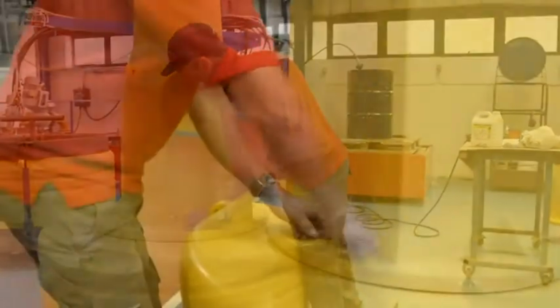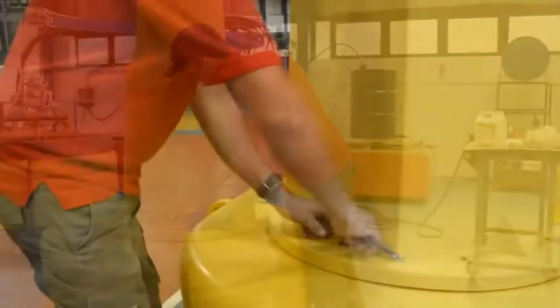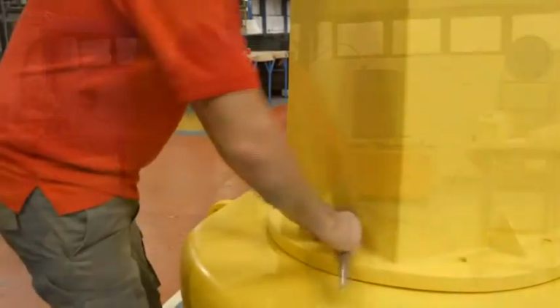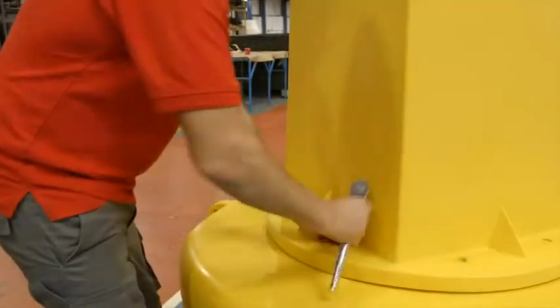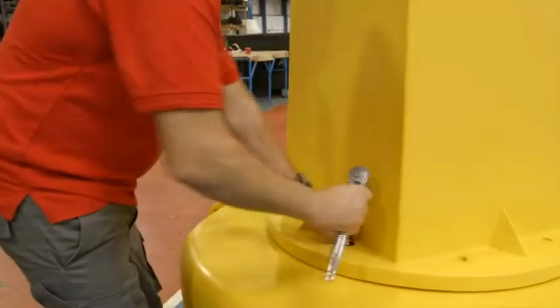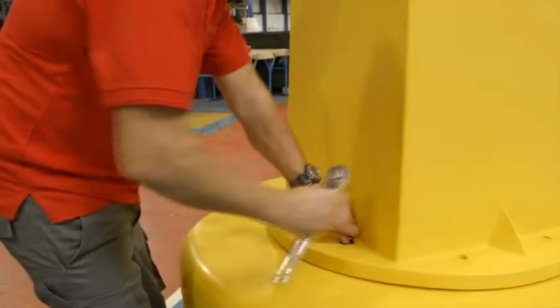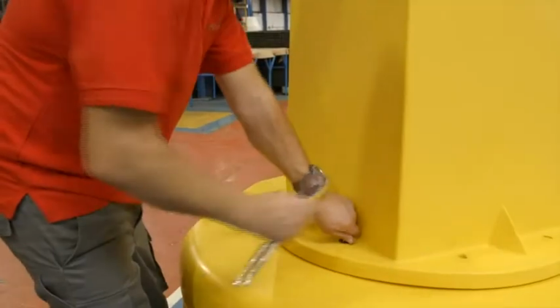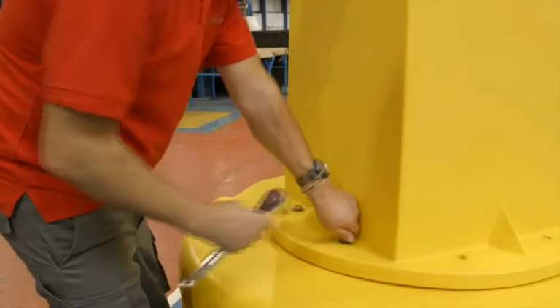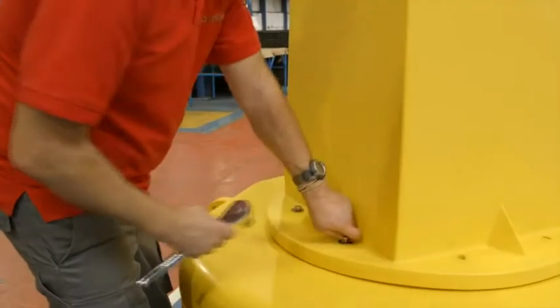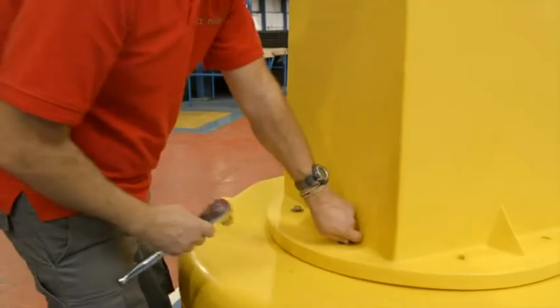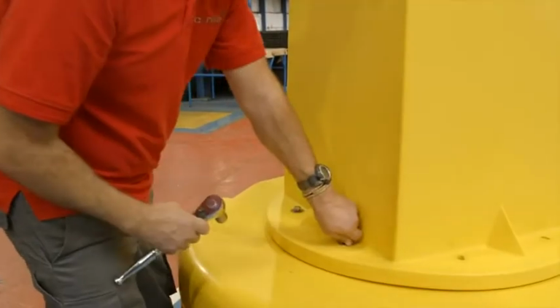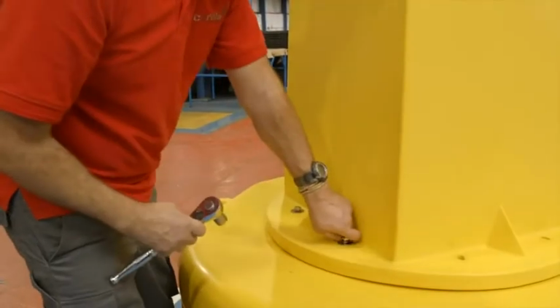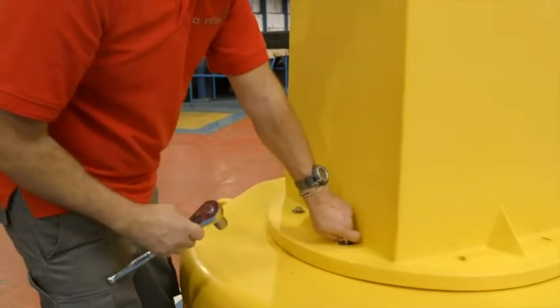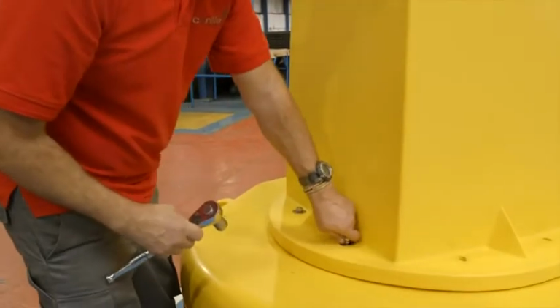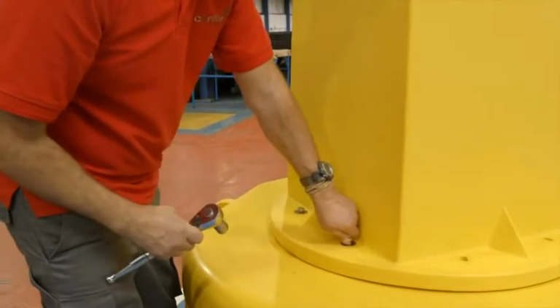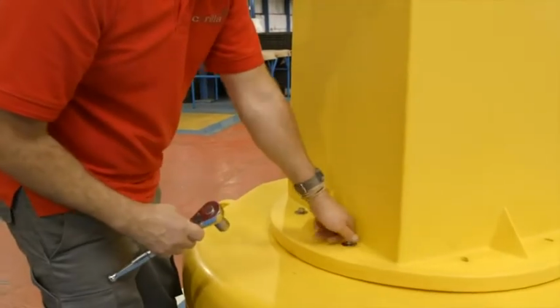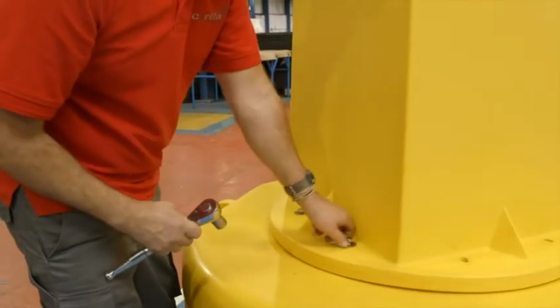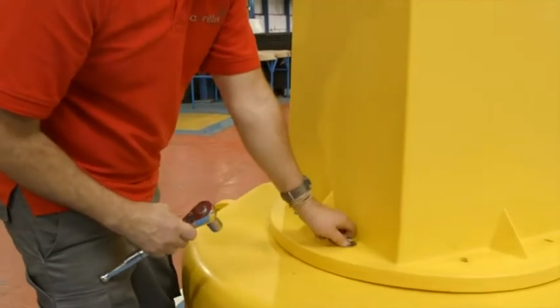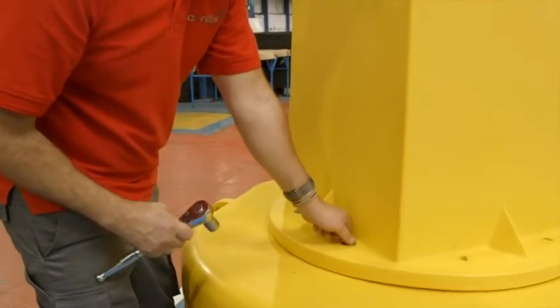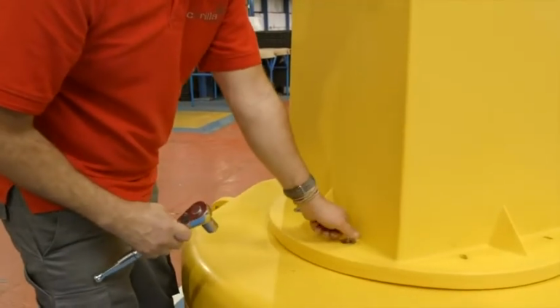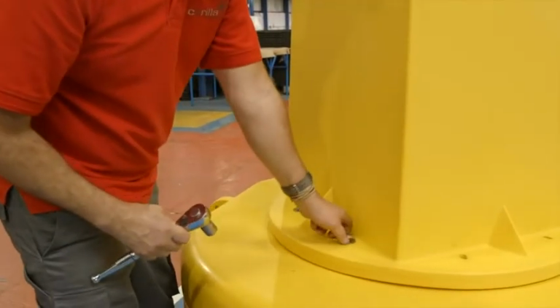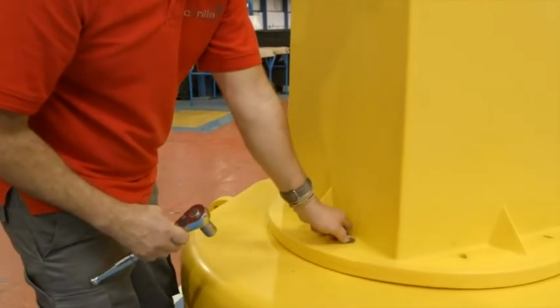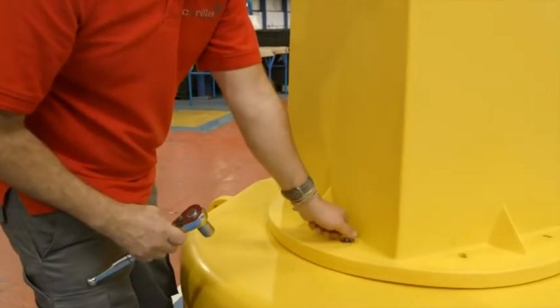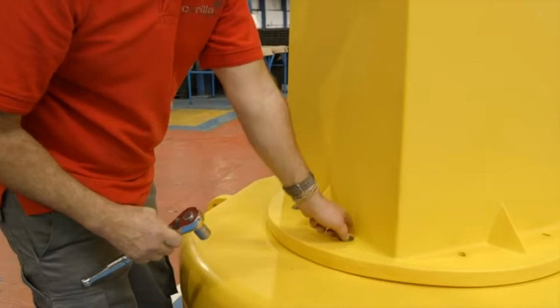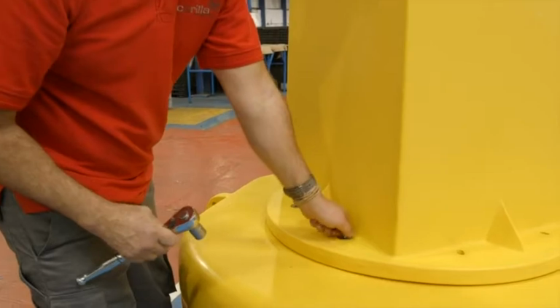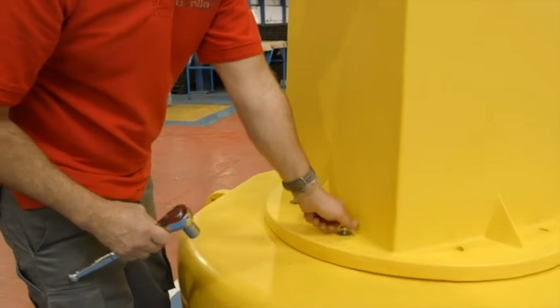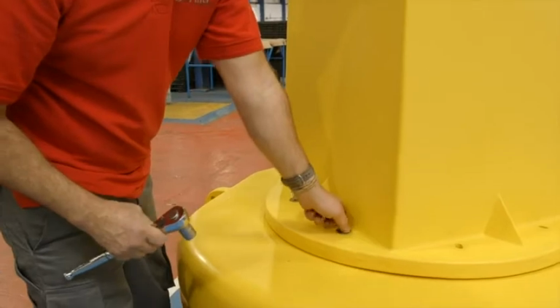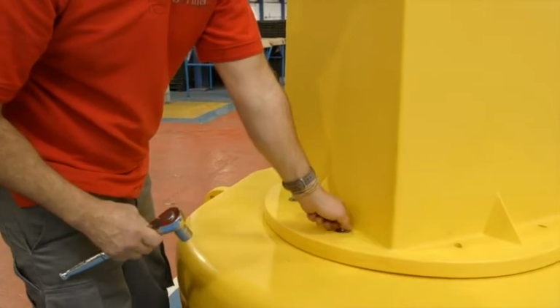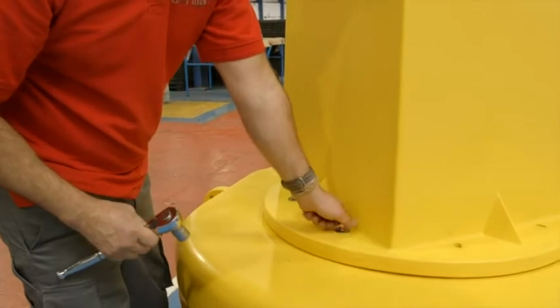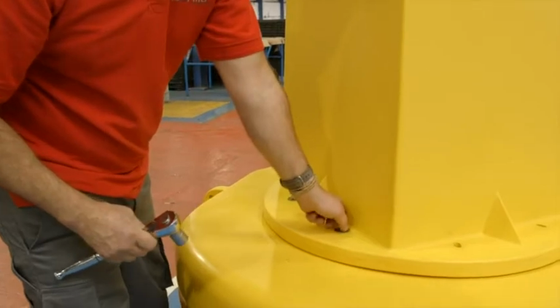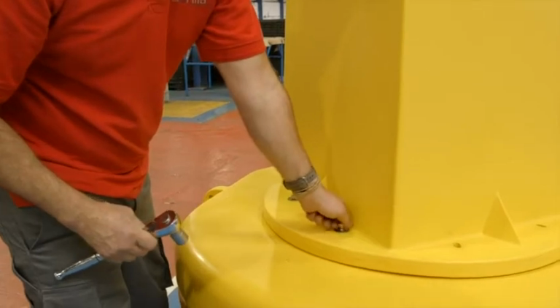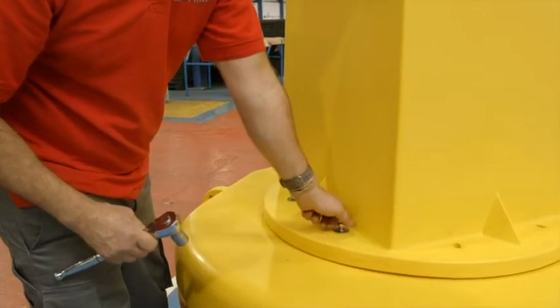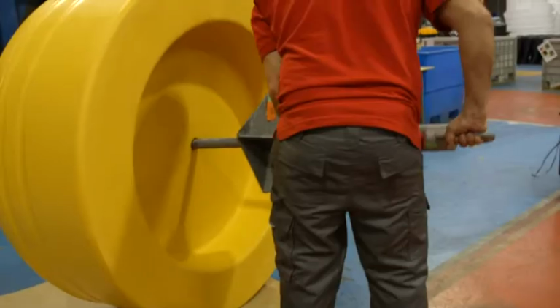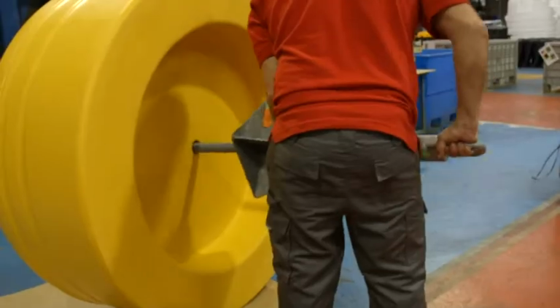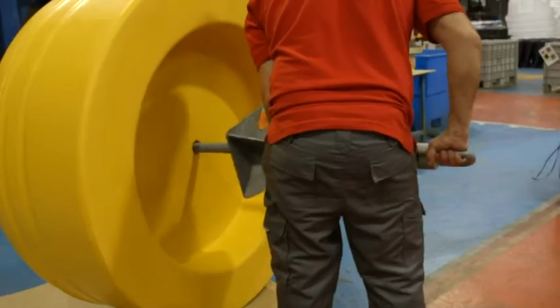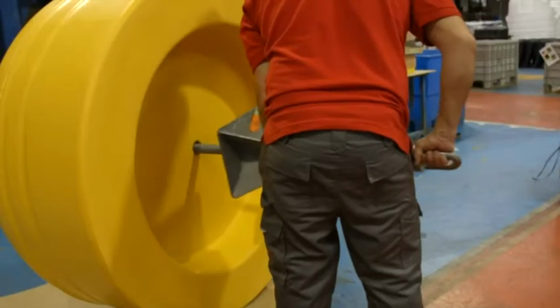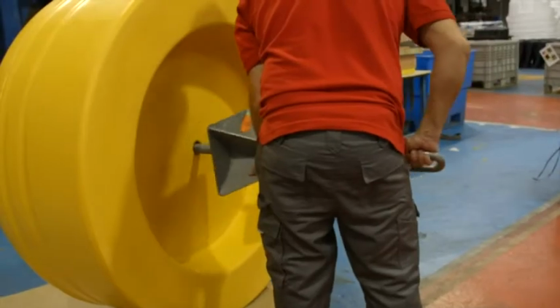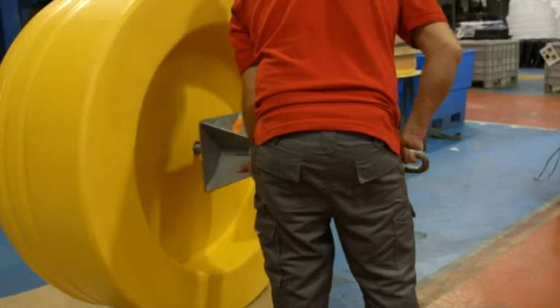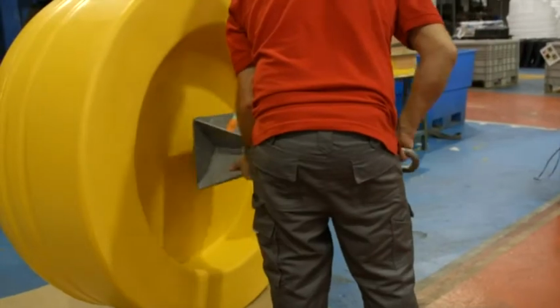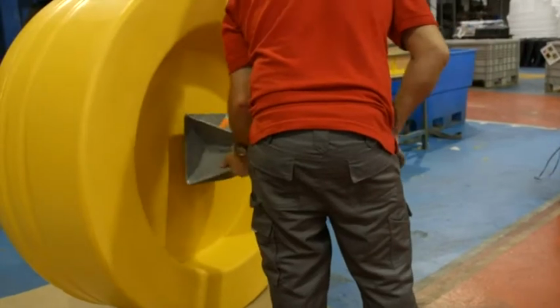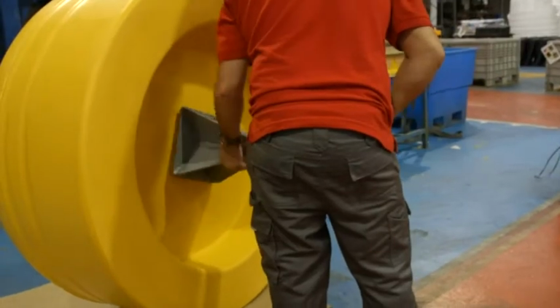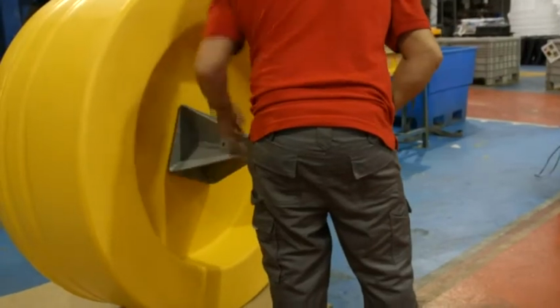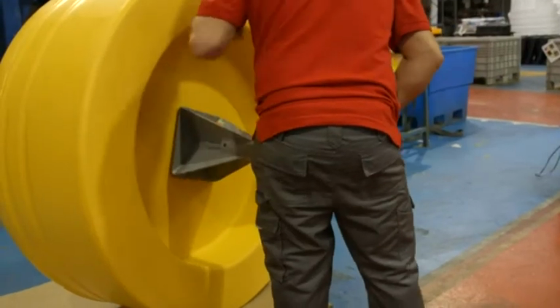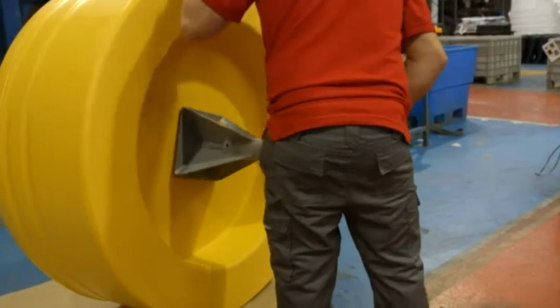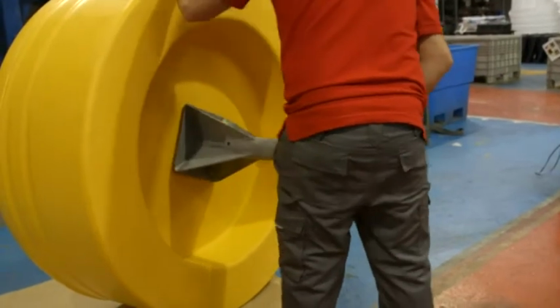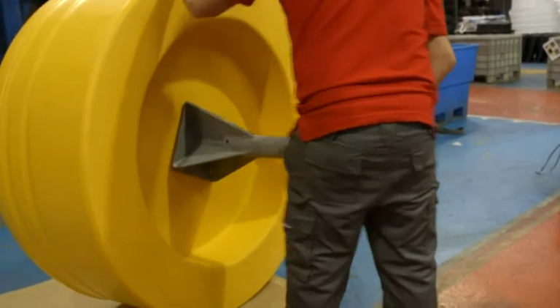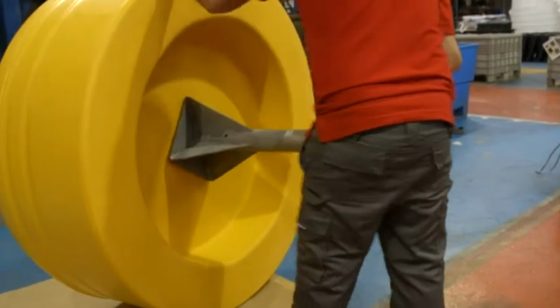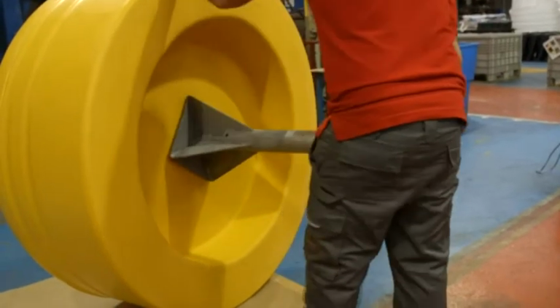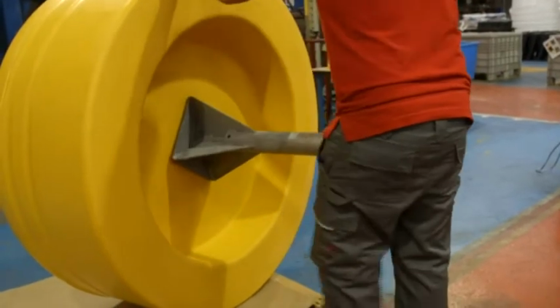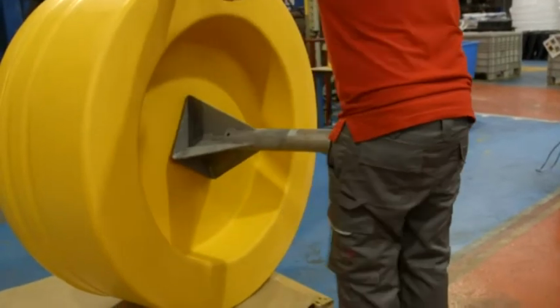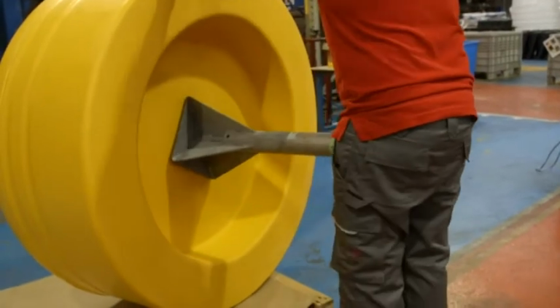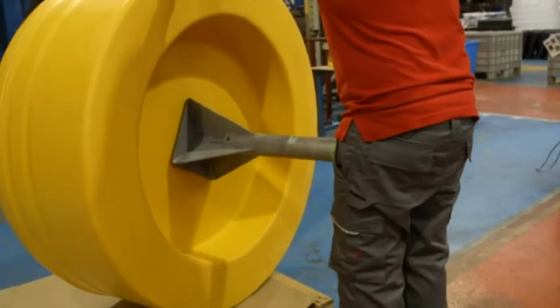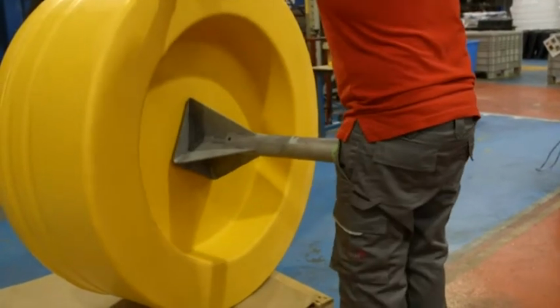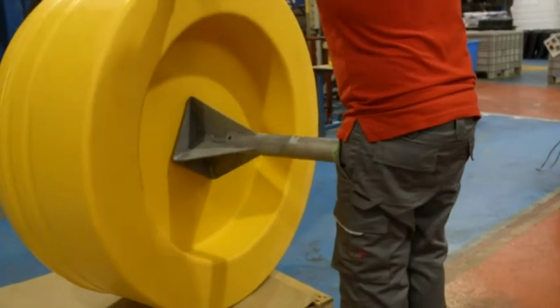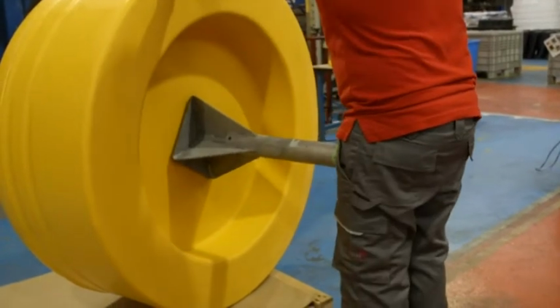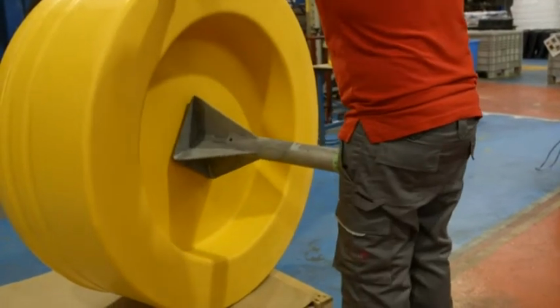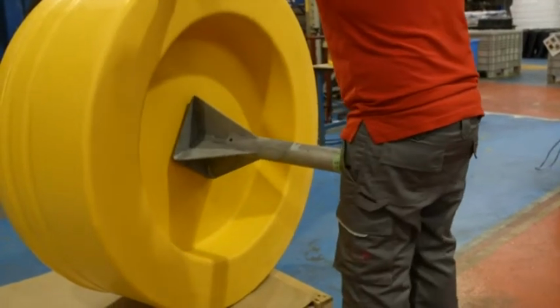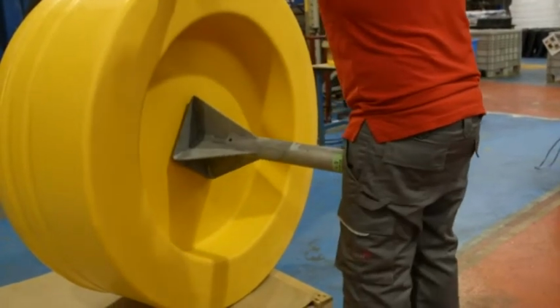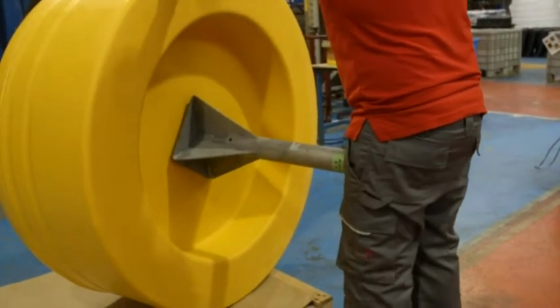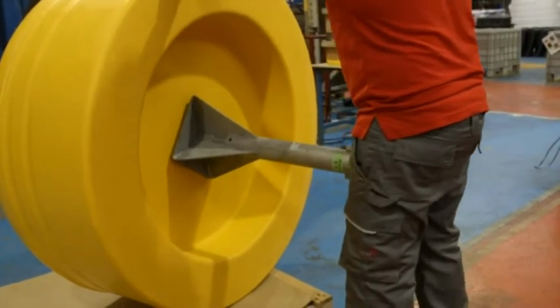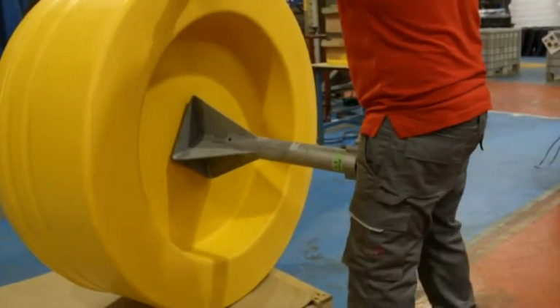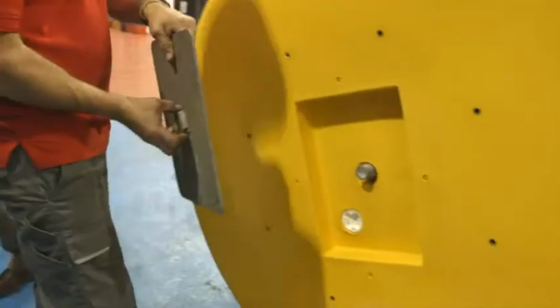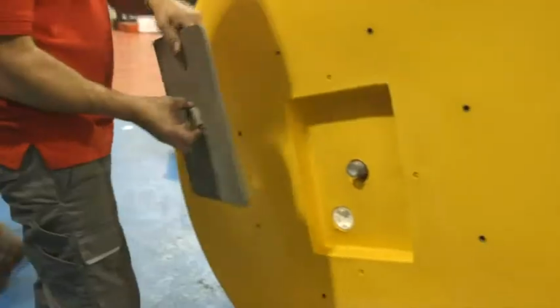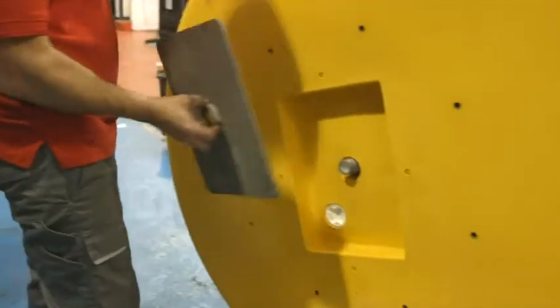Each buoy is then trial assembled as part of our quality control process to ensure the components have been manufactured within specifications.